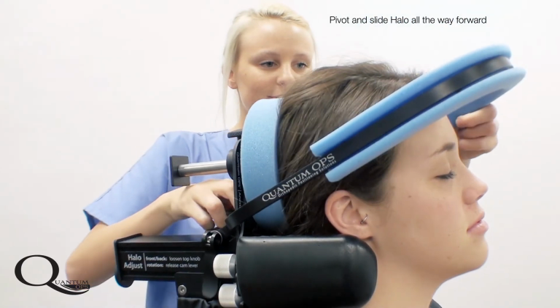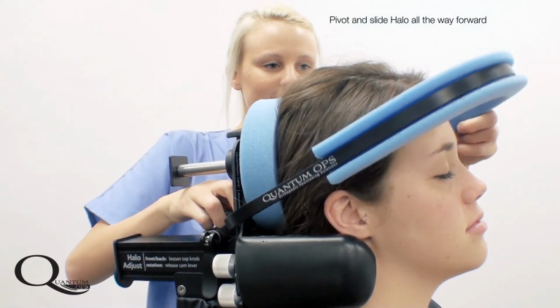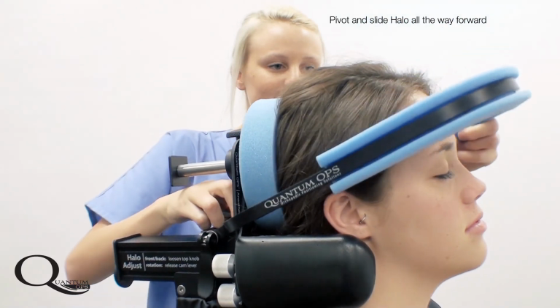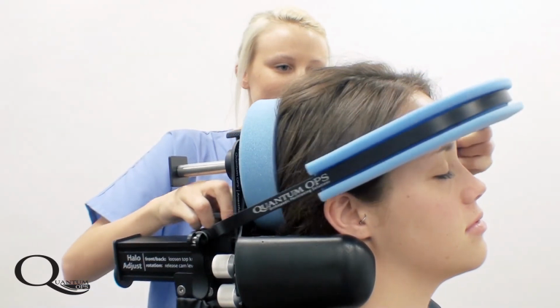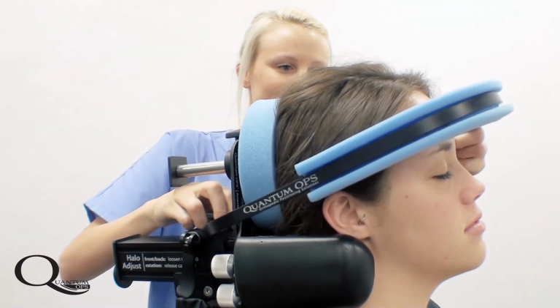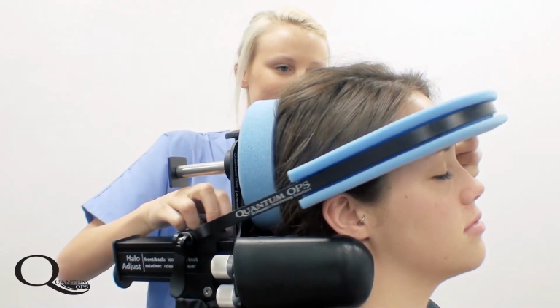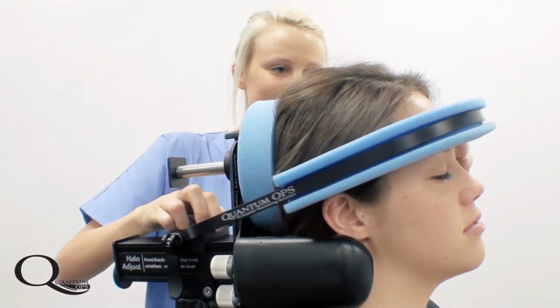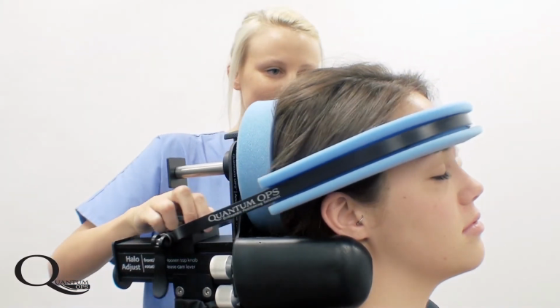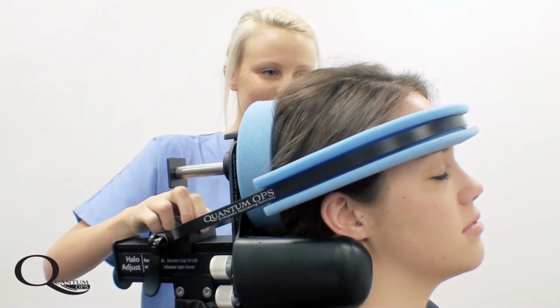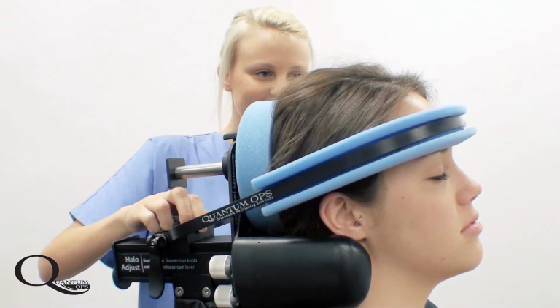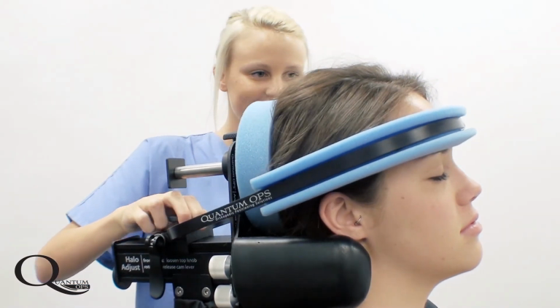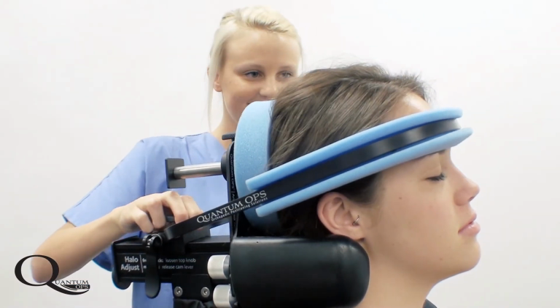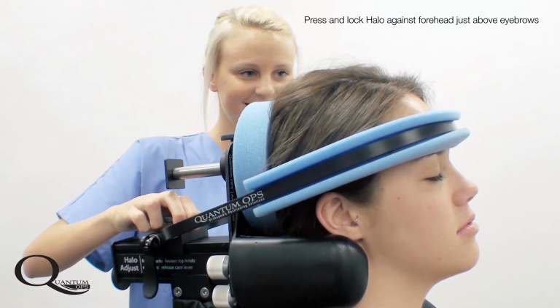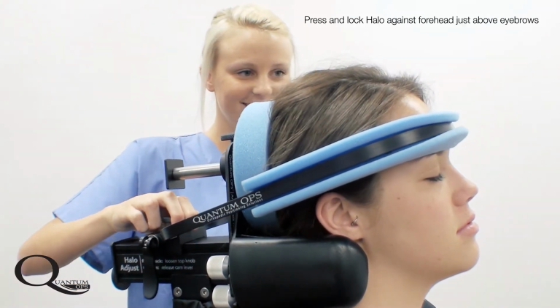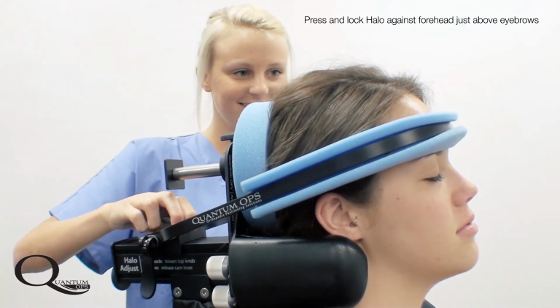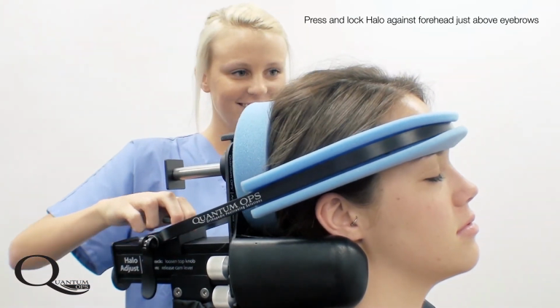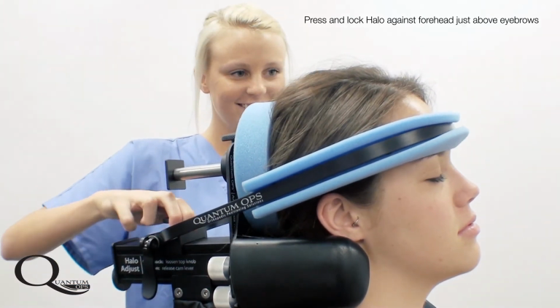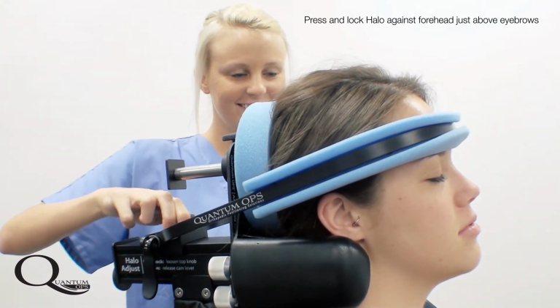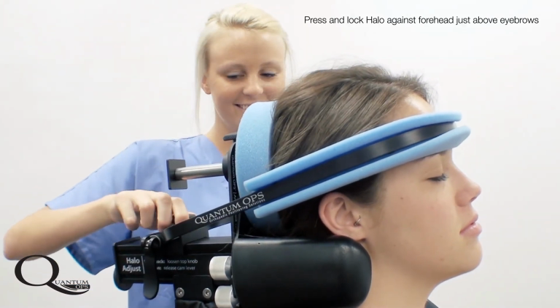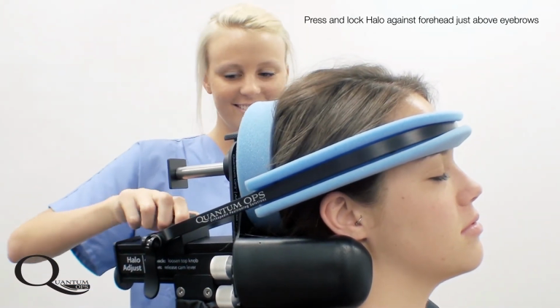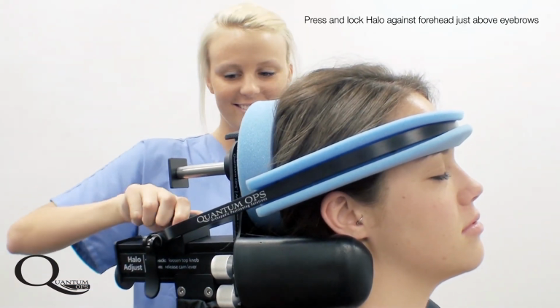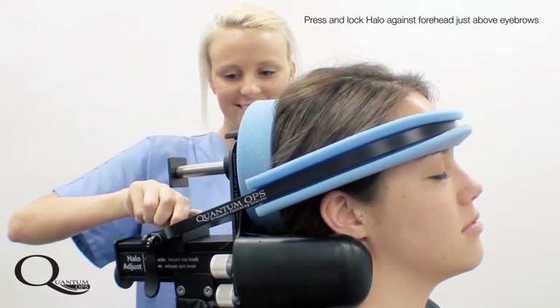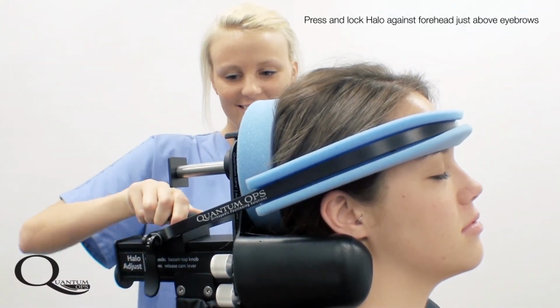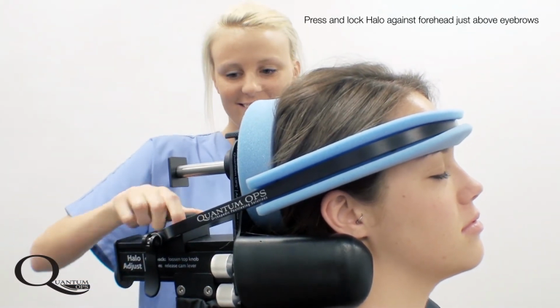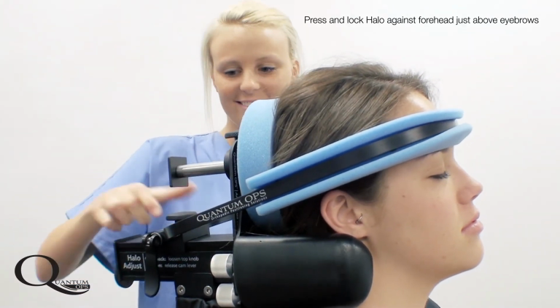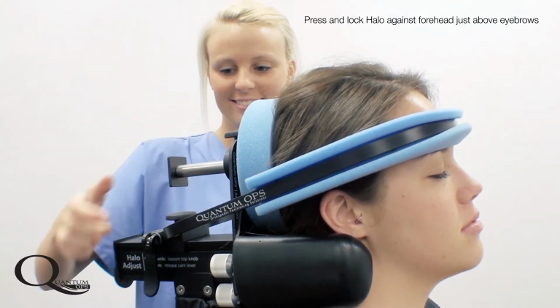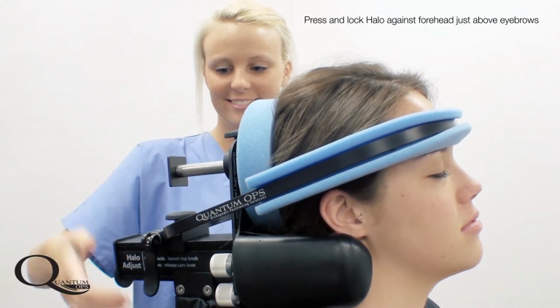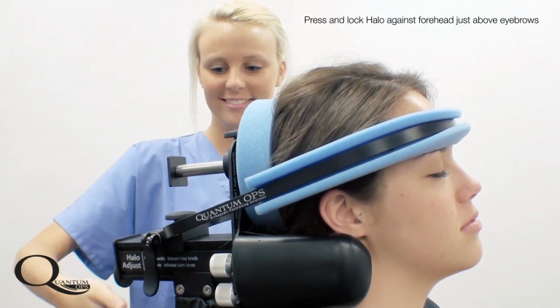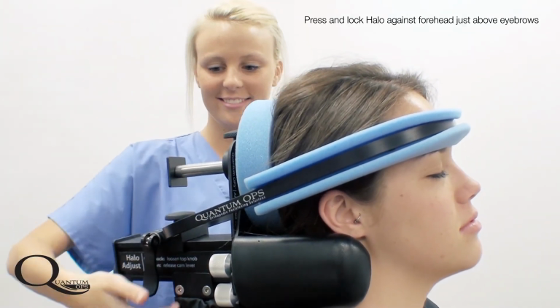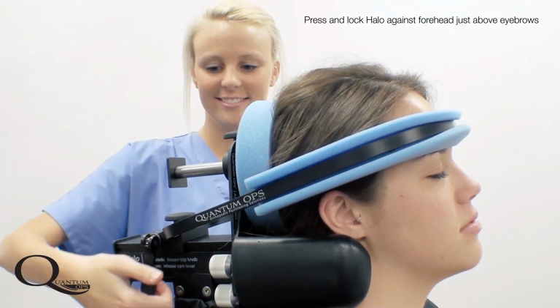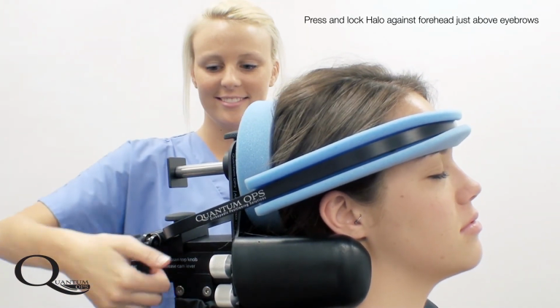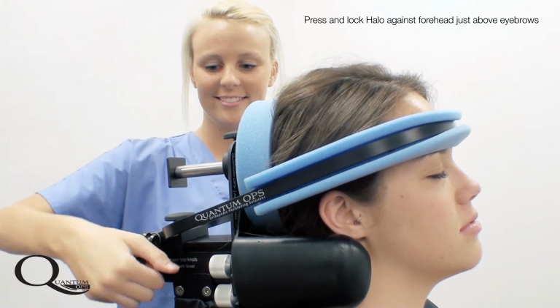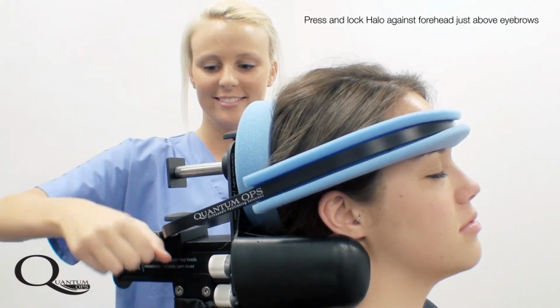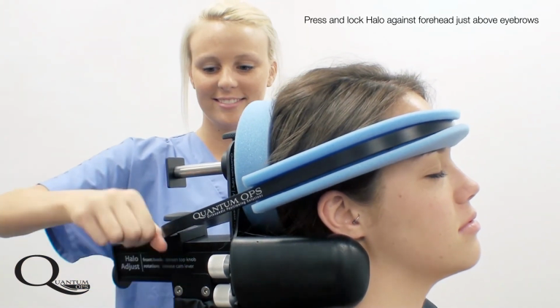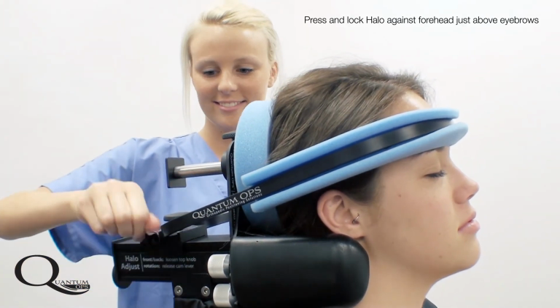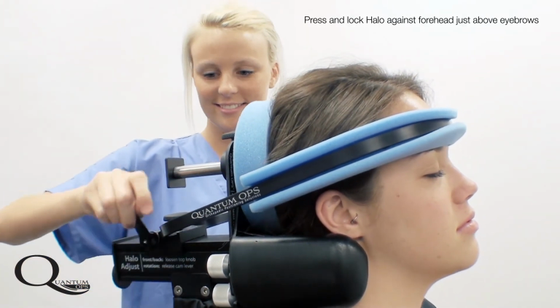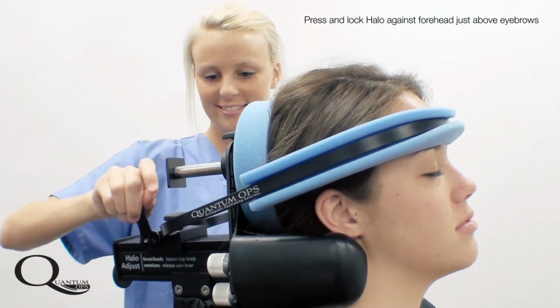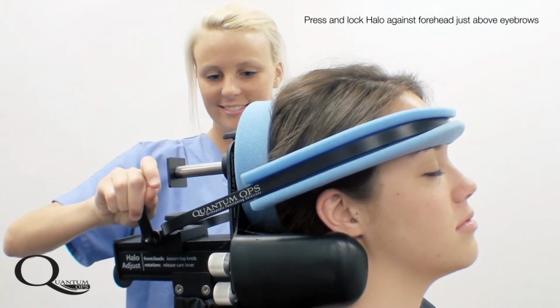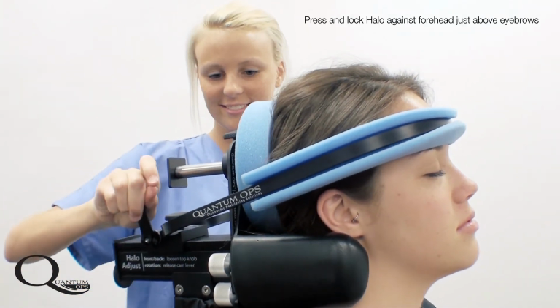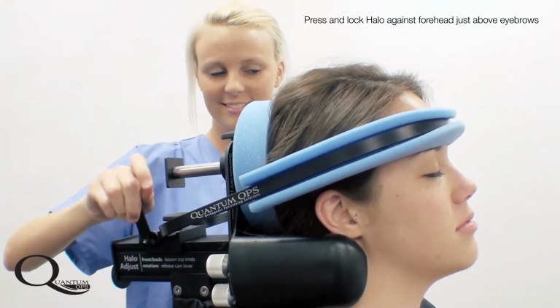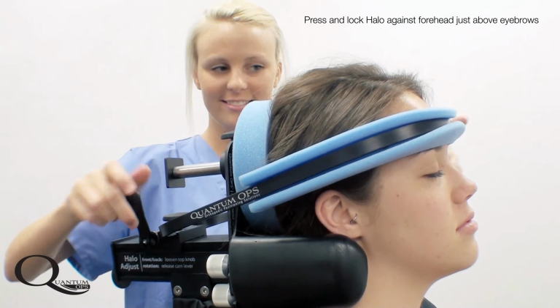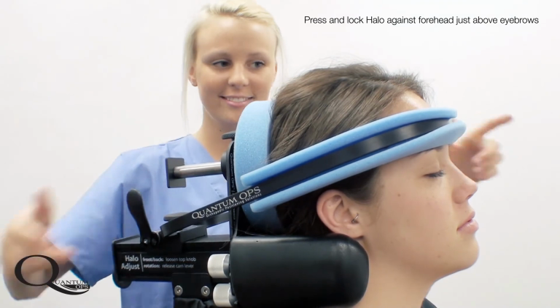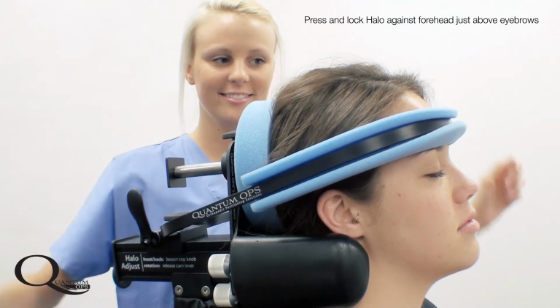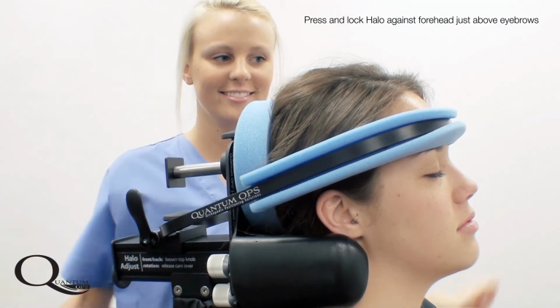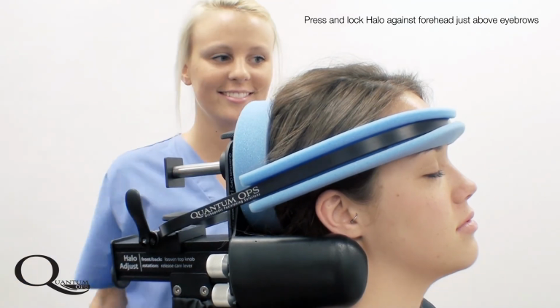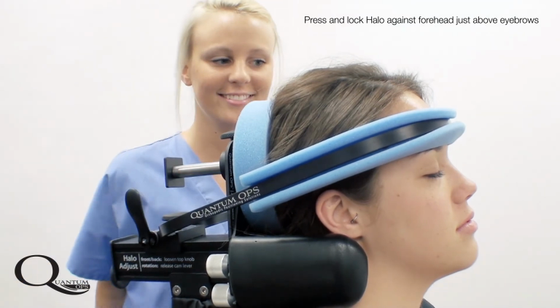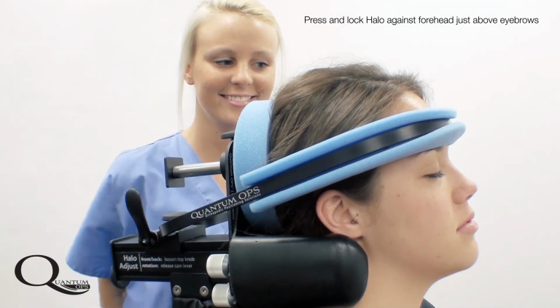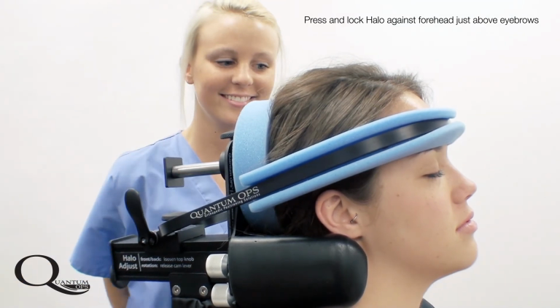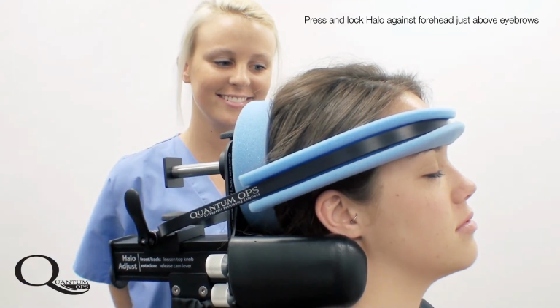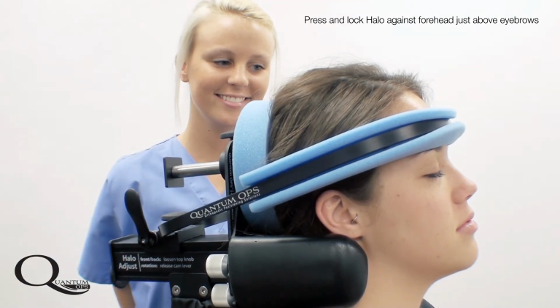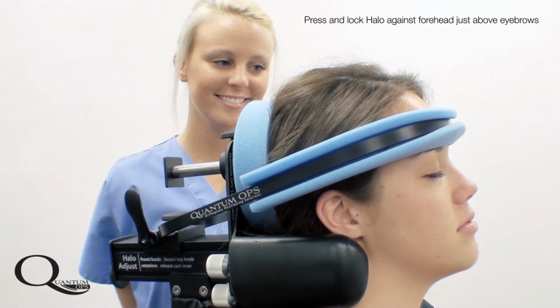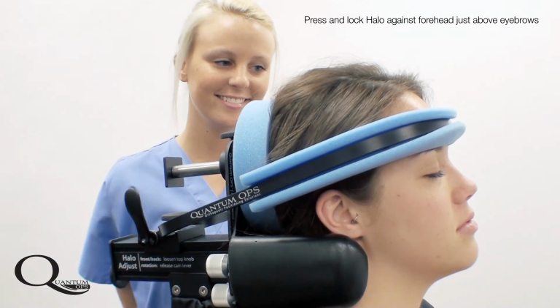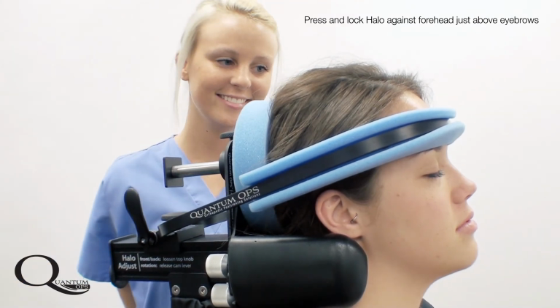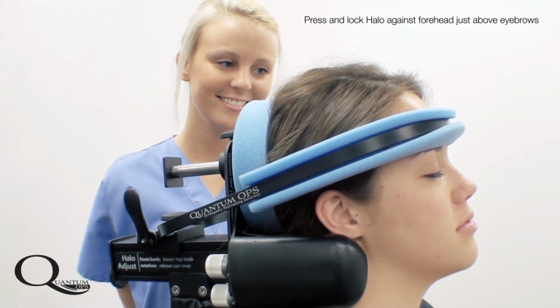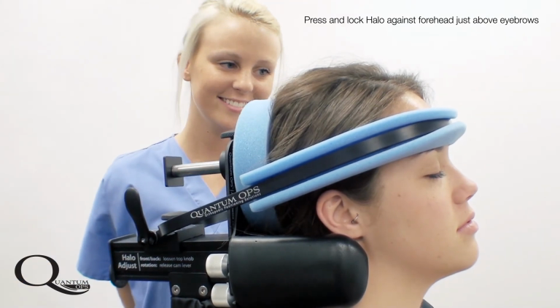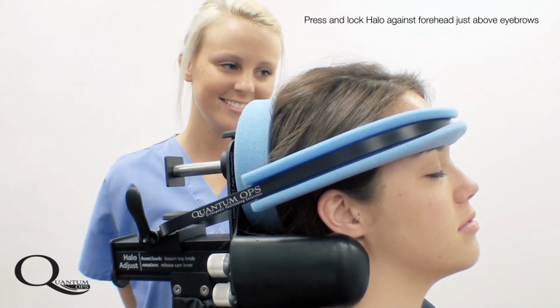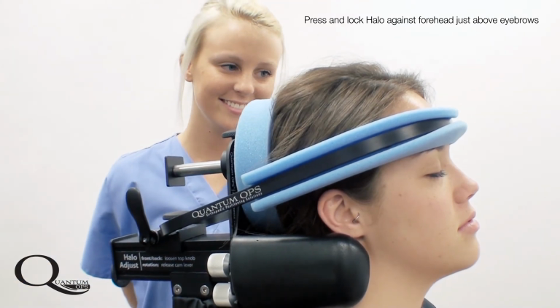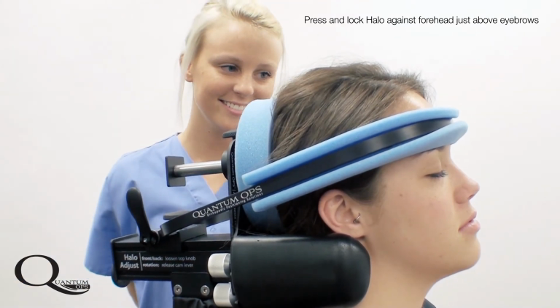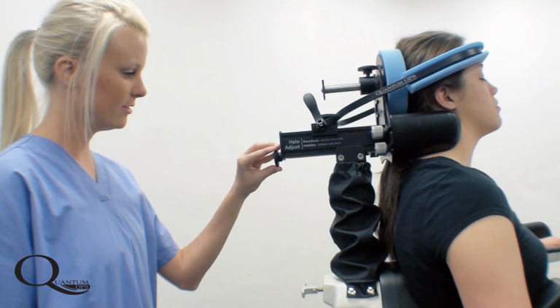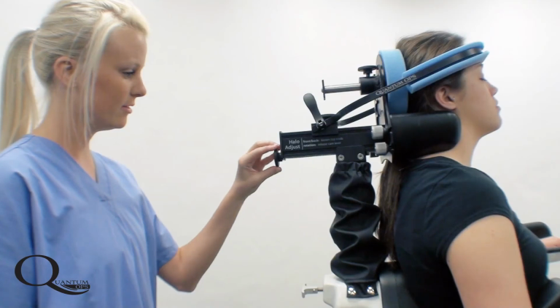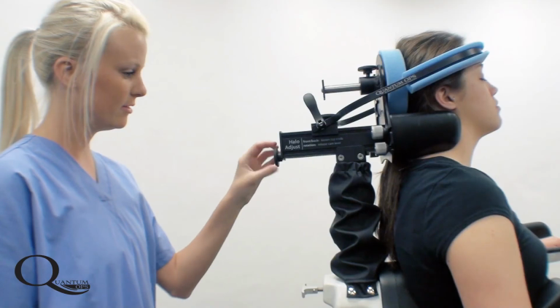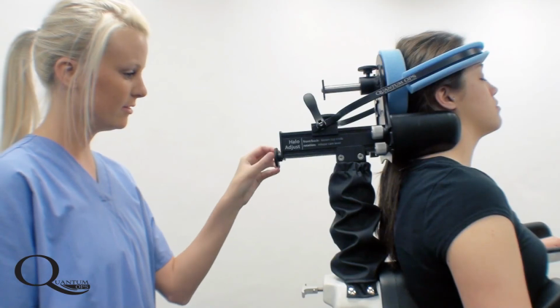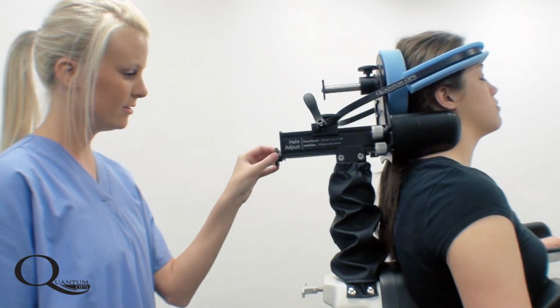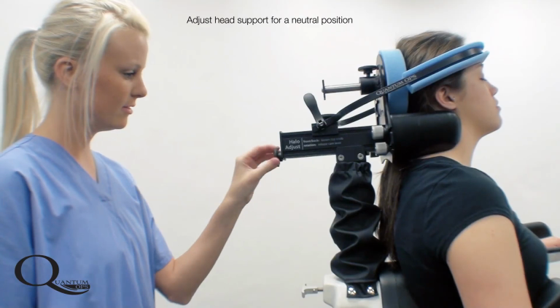Once desirable position is obtained, the halo is used to secure the head, leaving the endotracheal tube freely accessed.